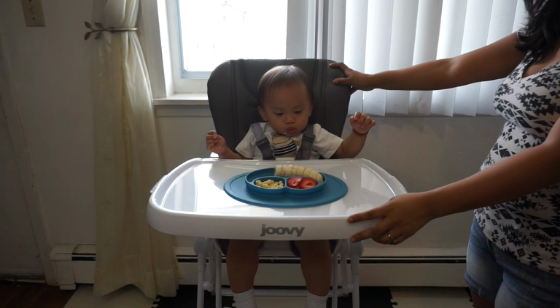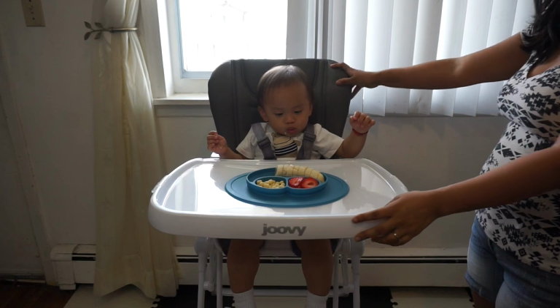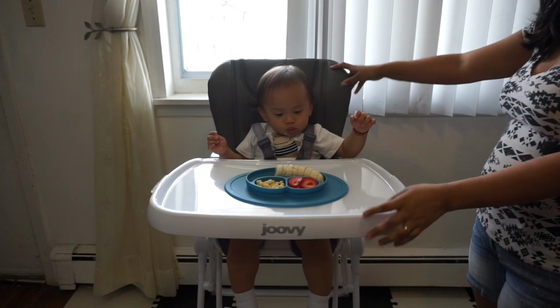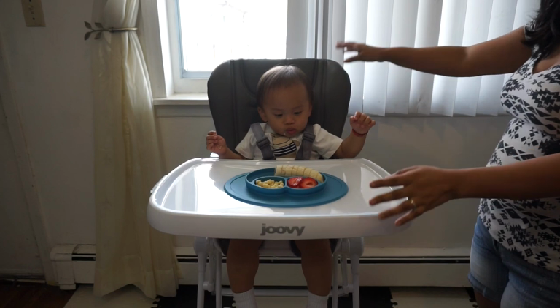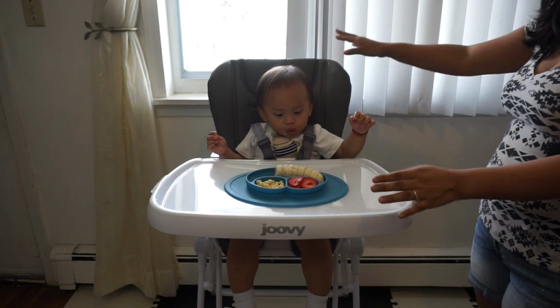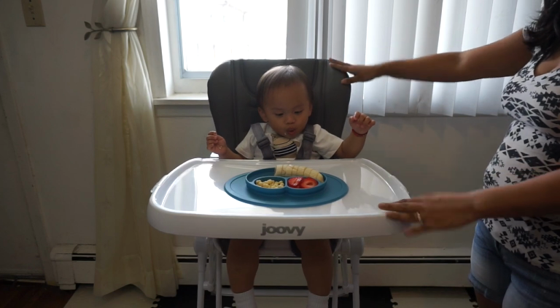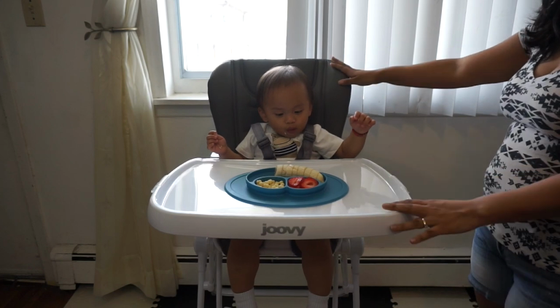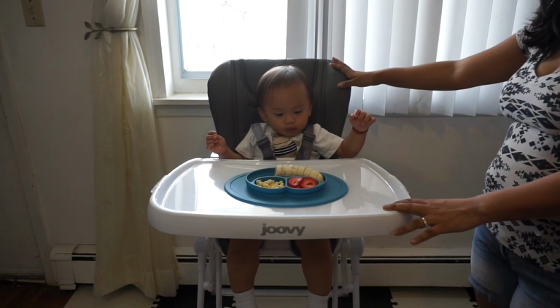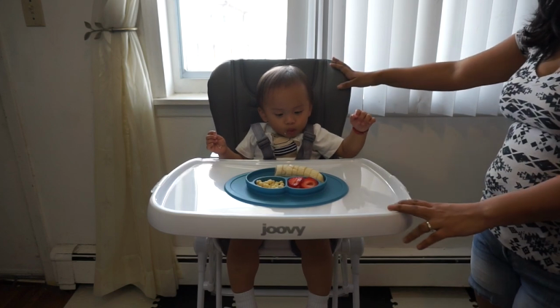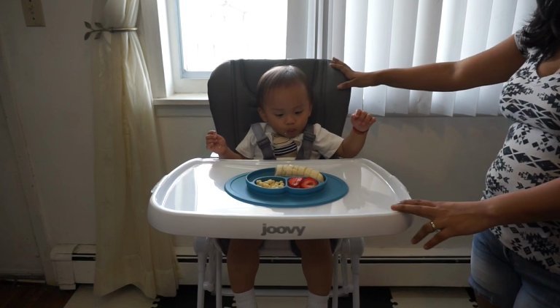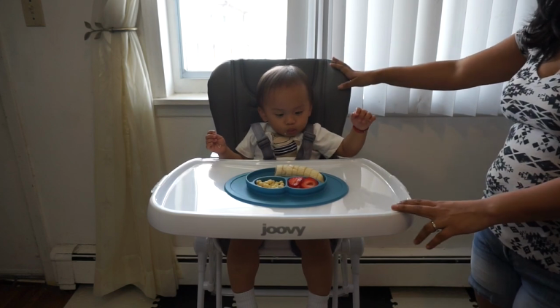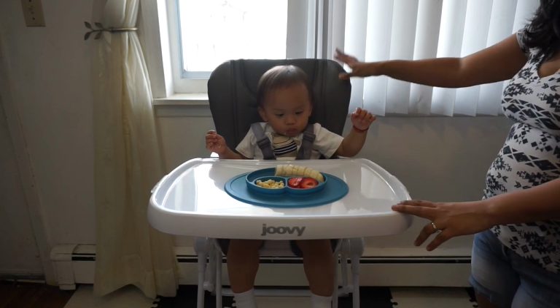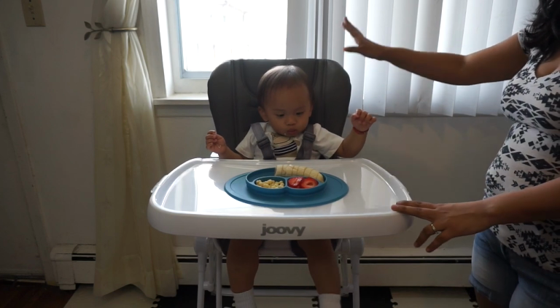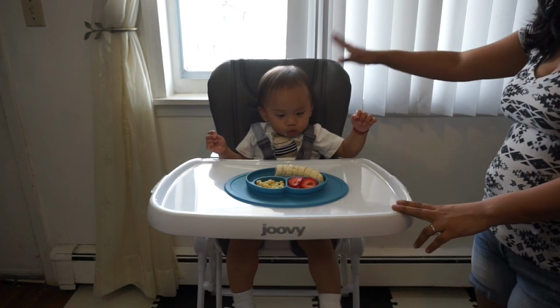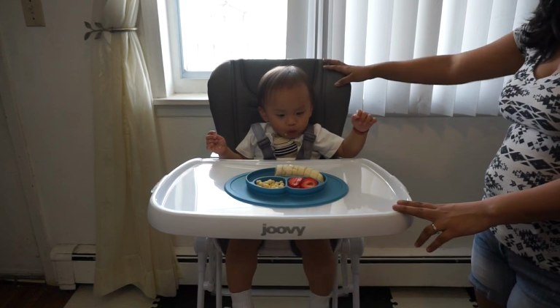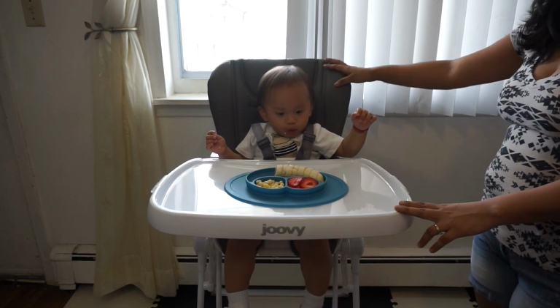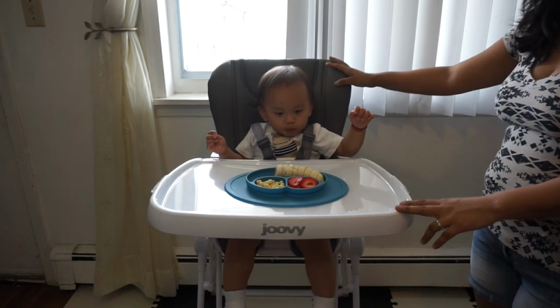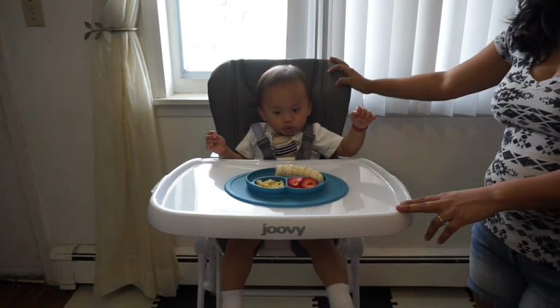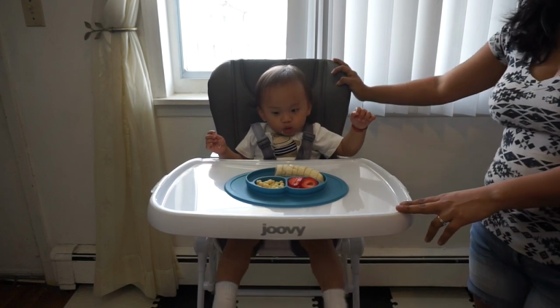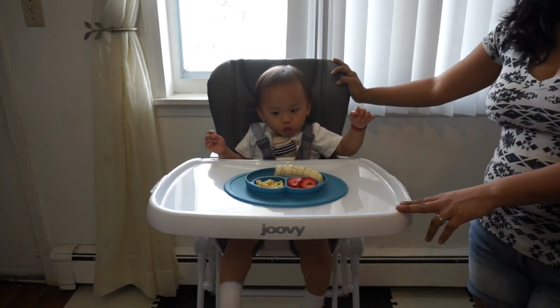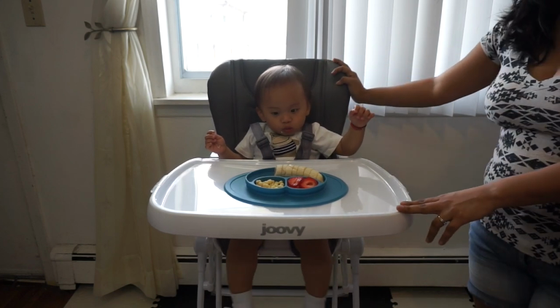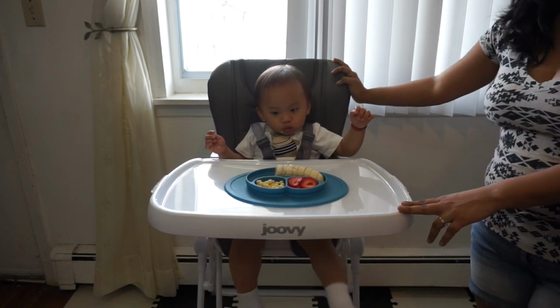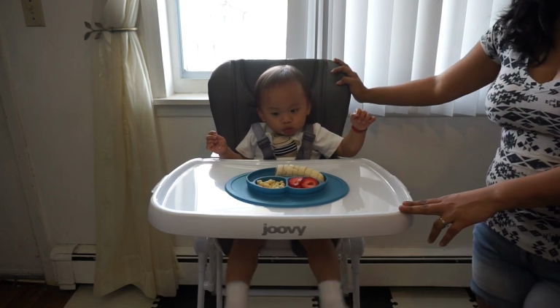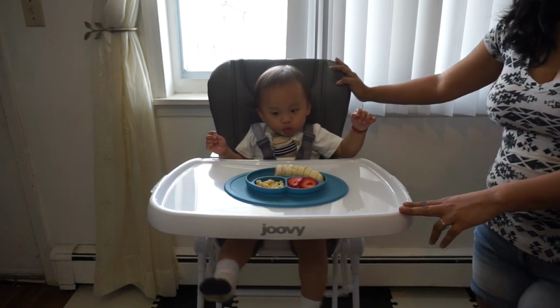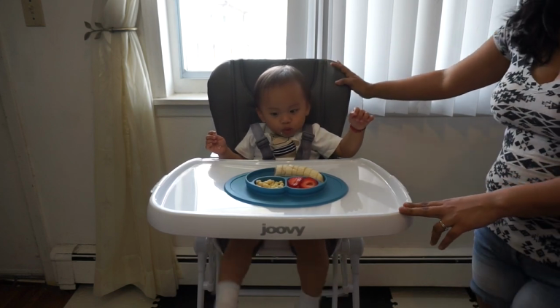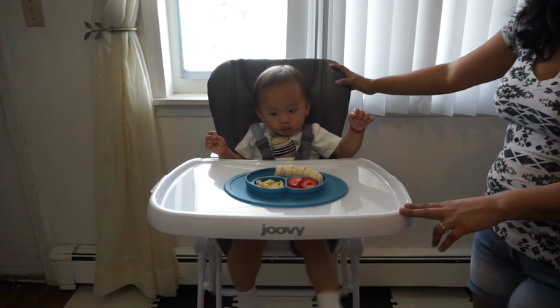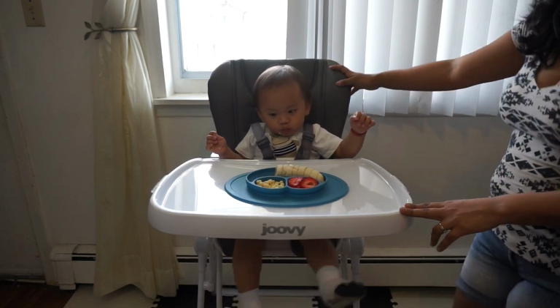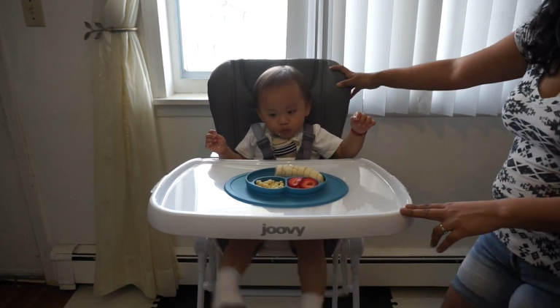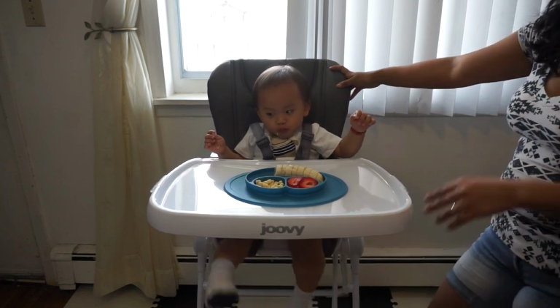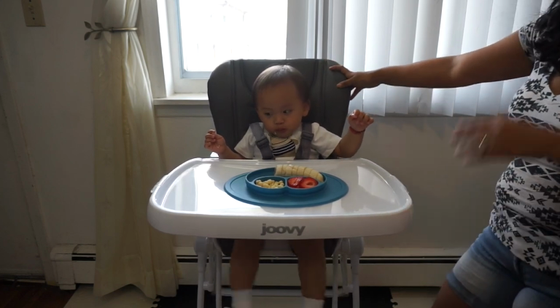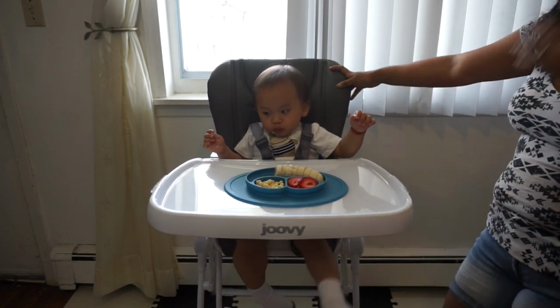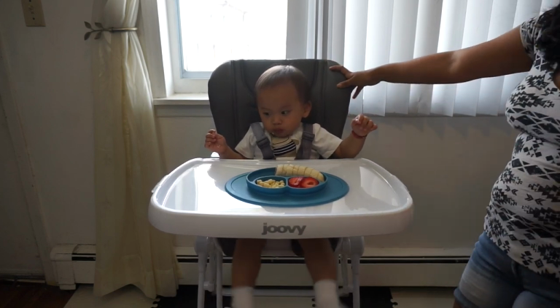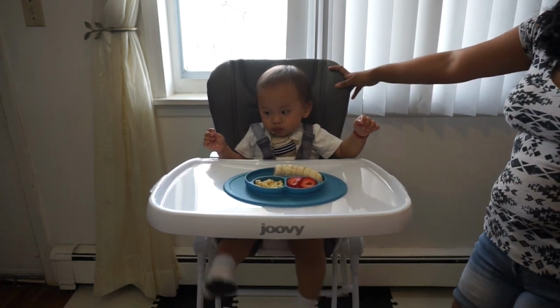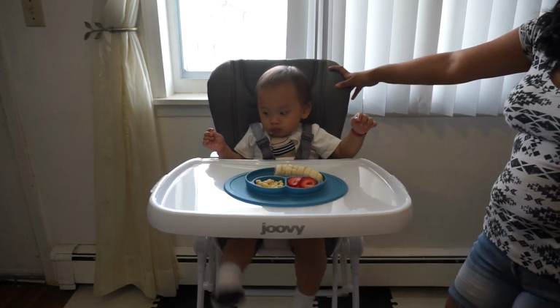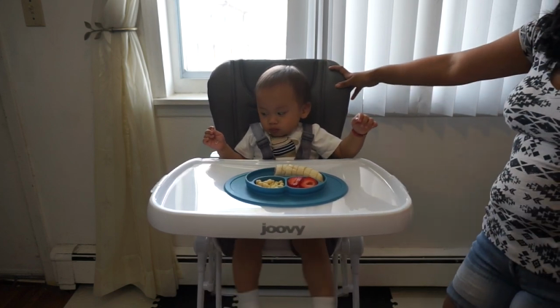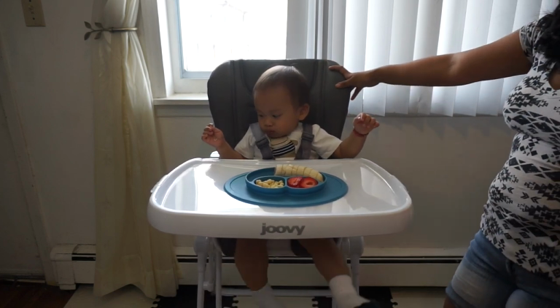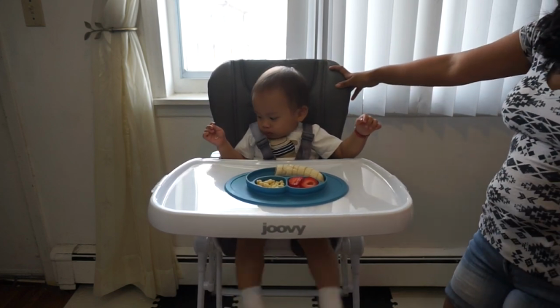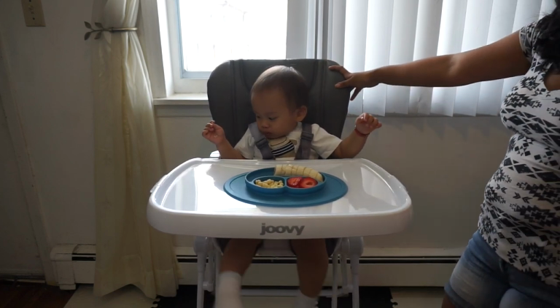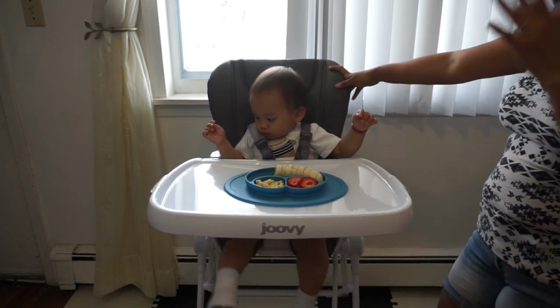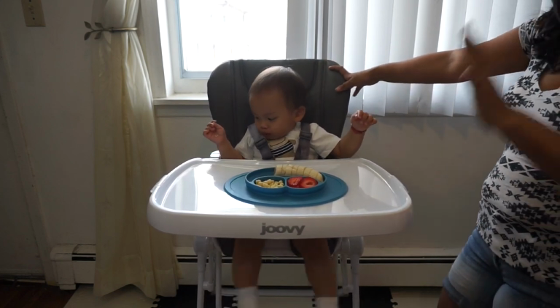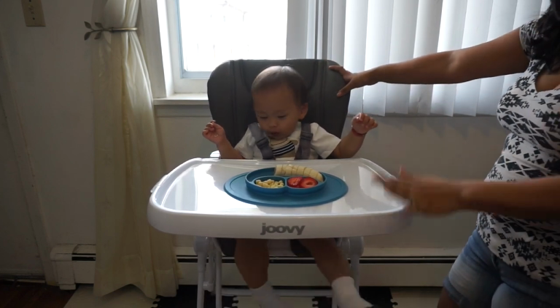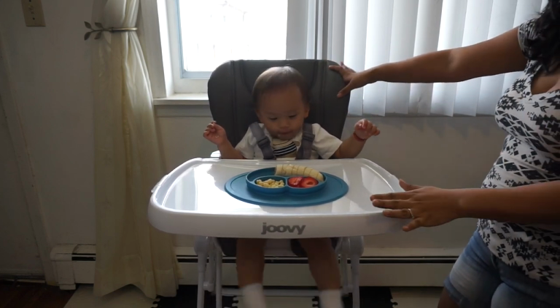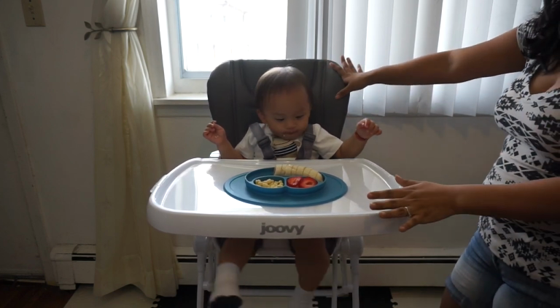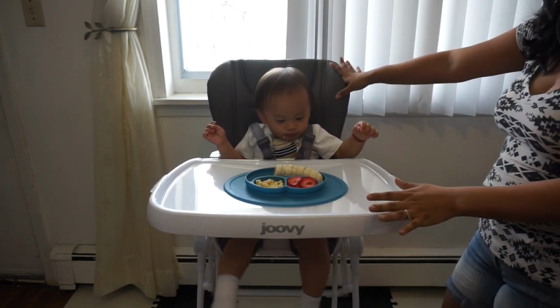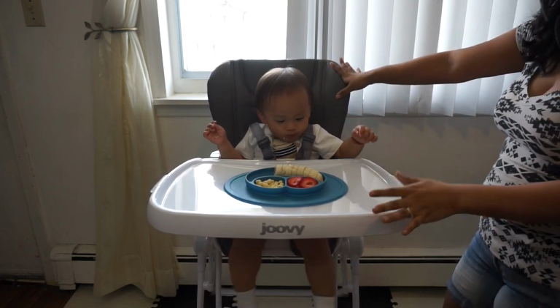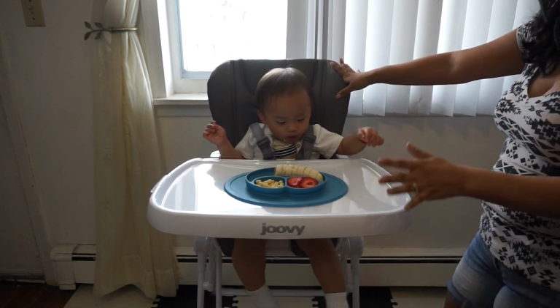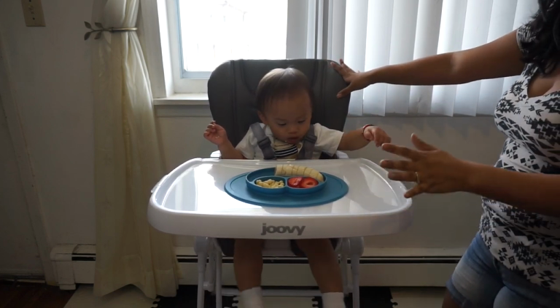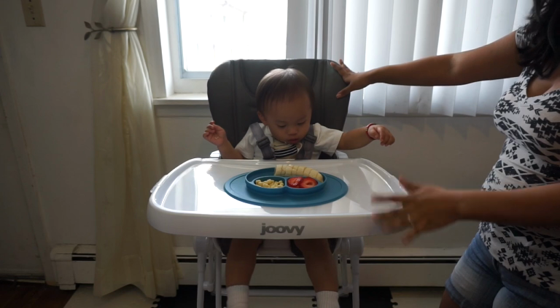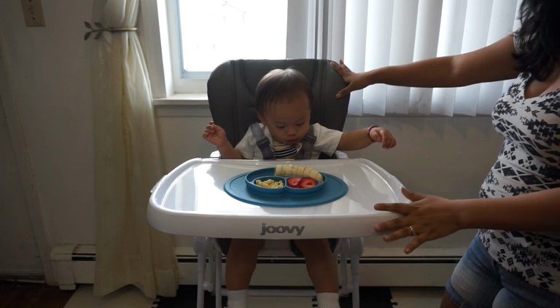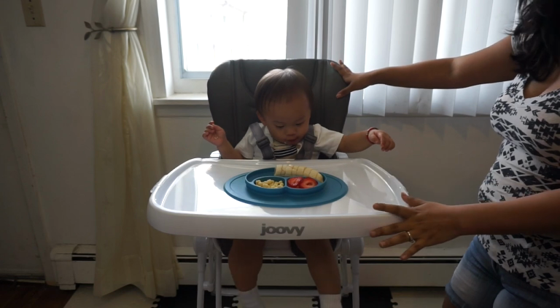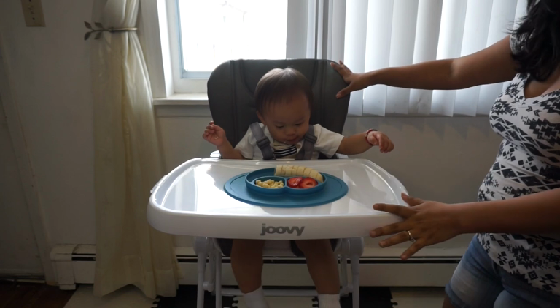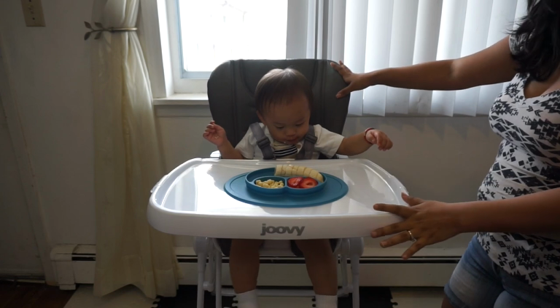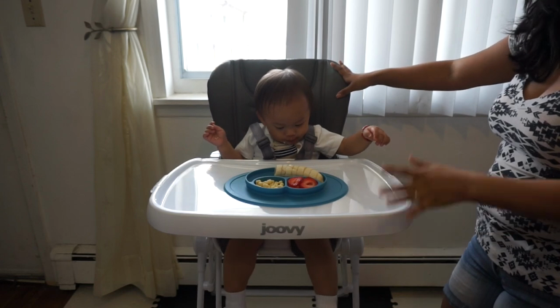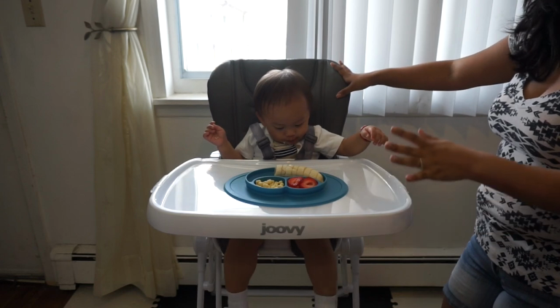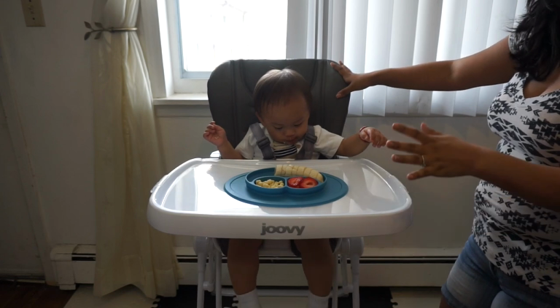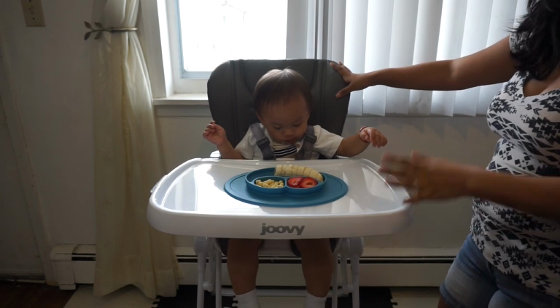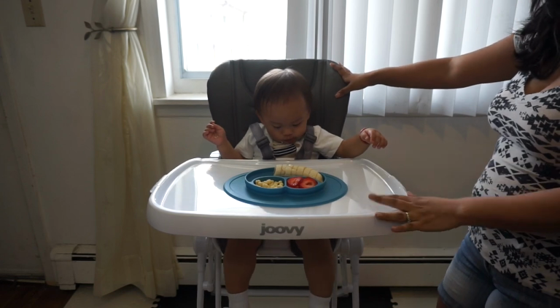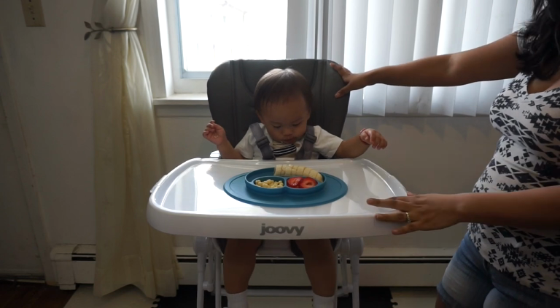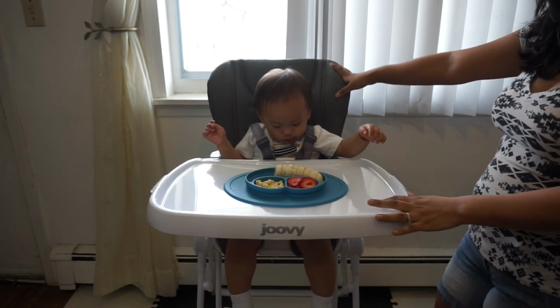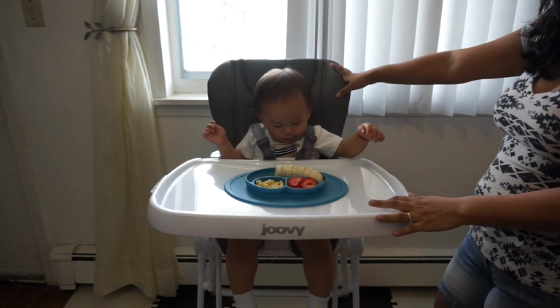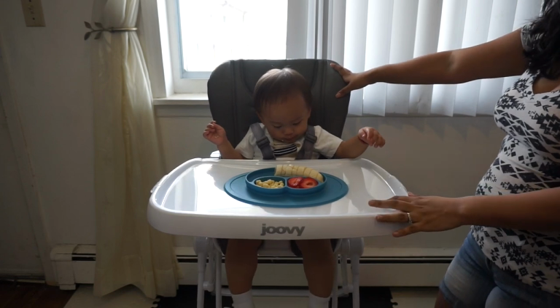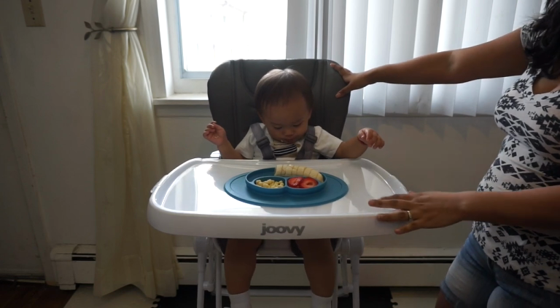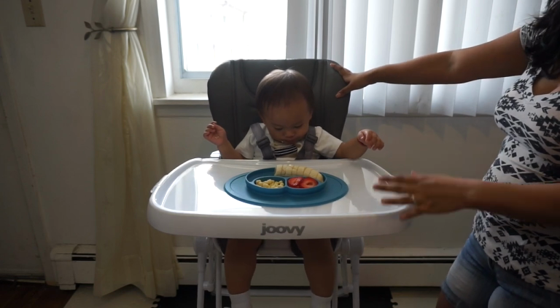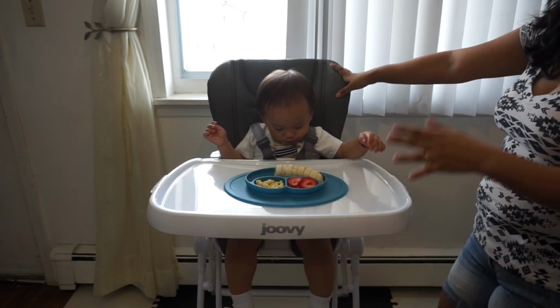Overall, the price of this high chair is $129. I really think it's worth the money — it's a beautiful high chair and a great investment.